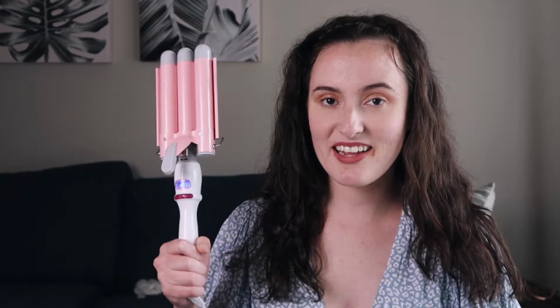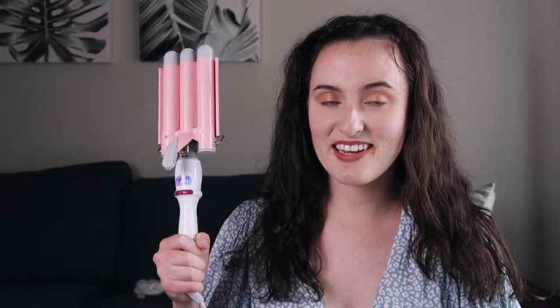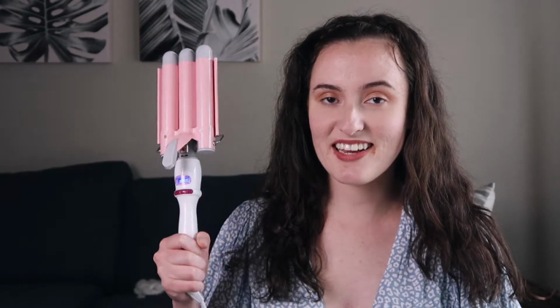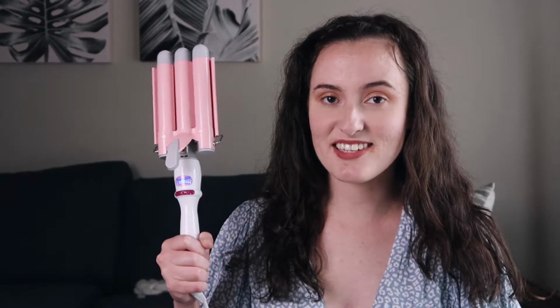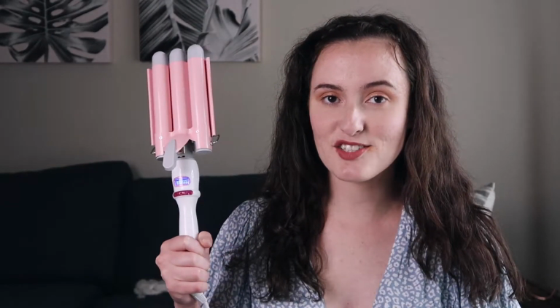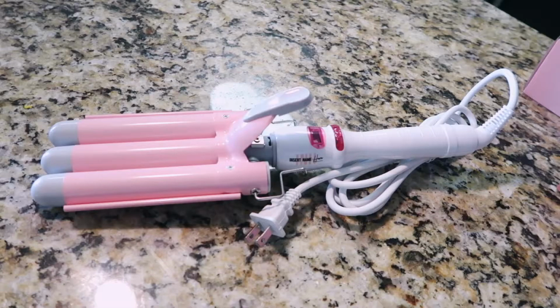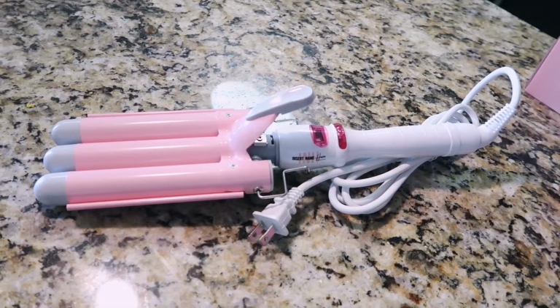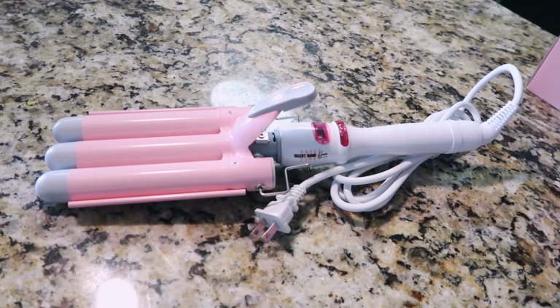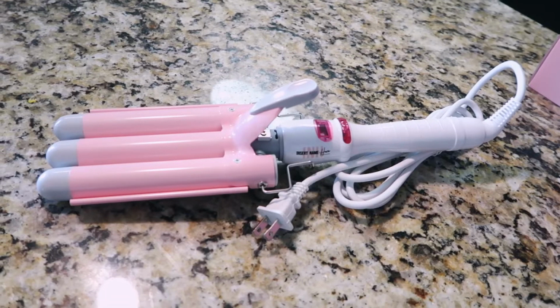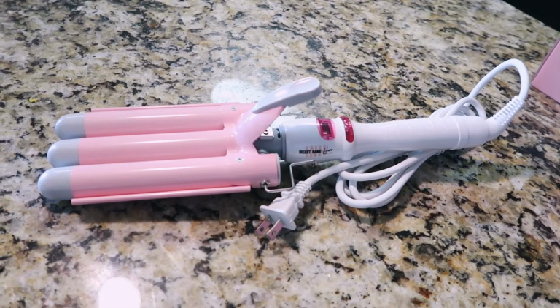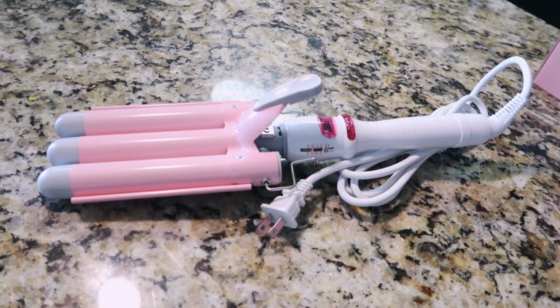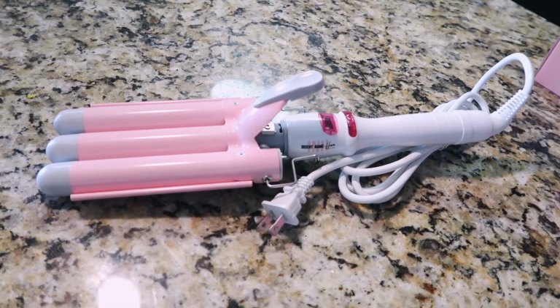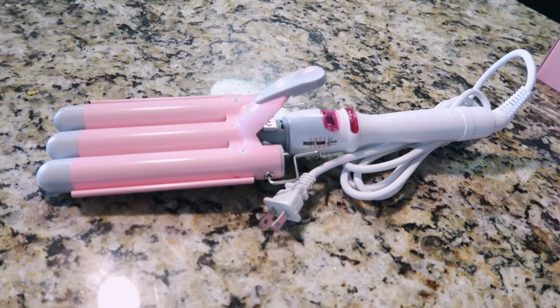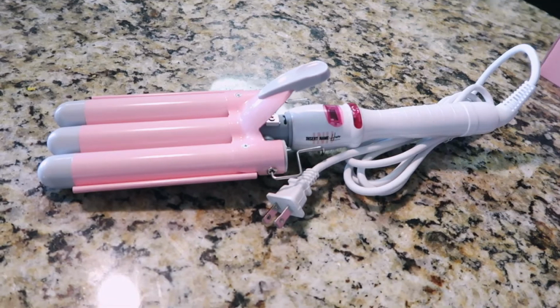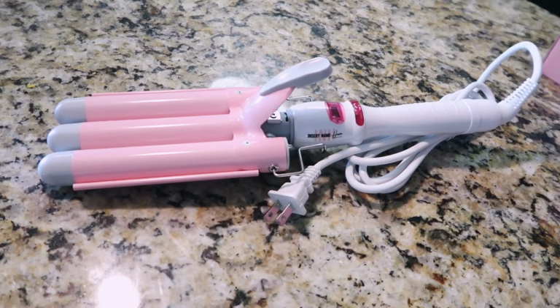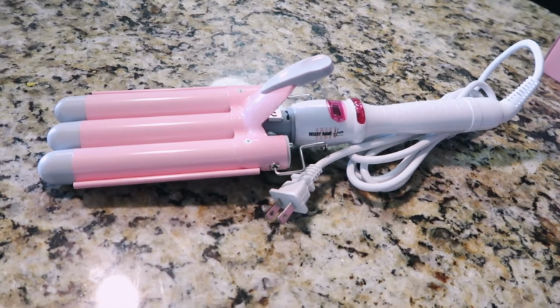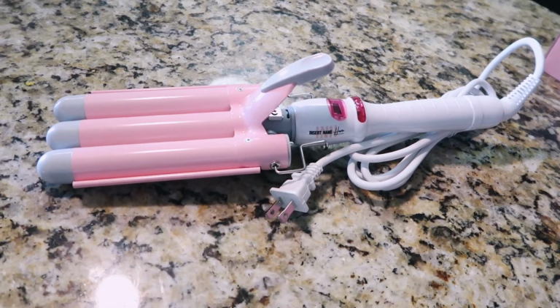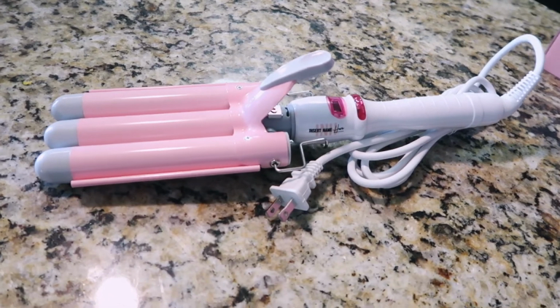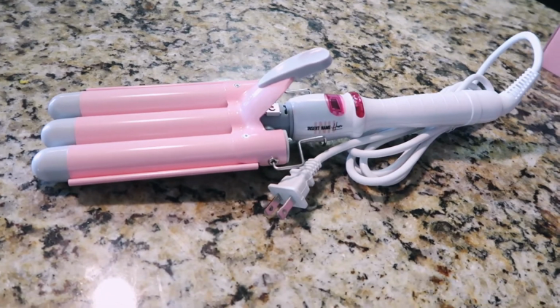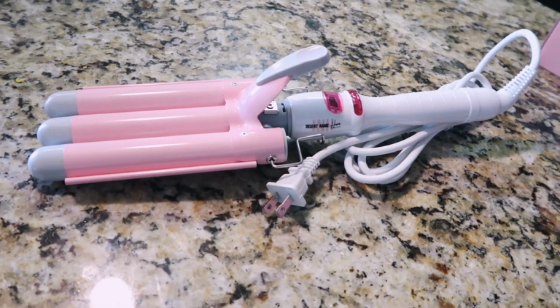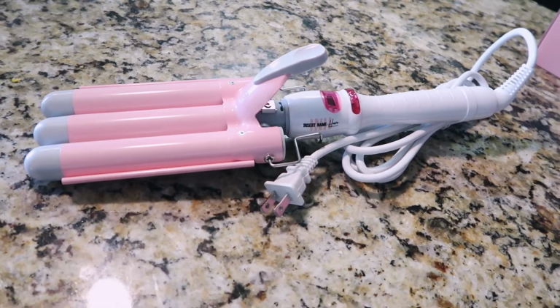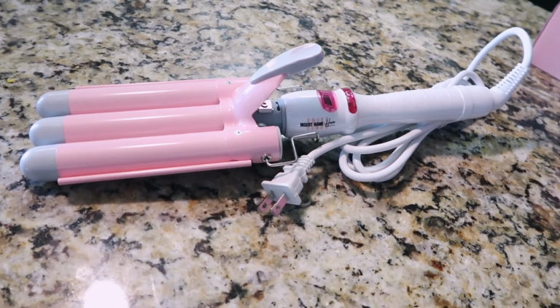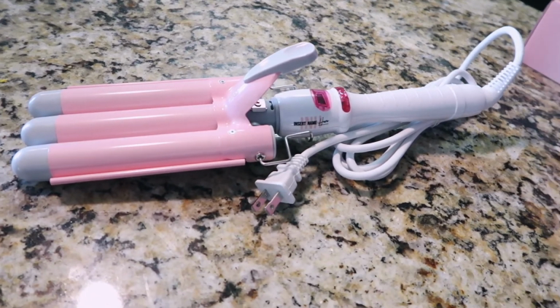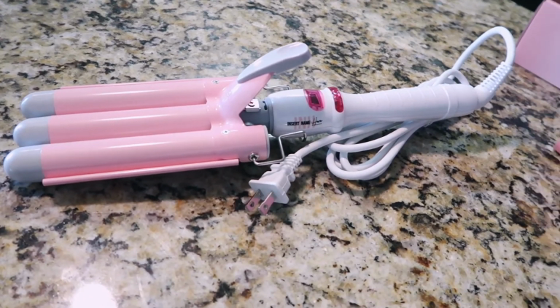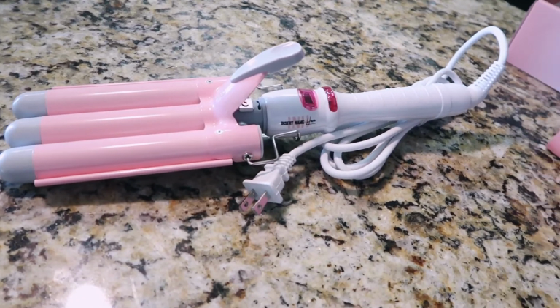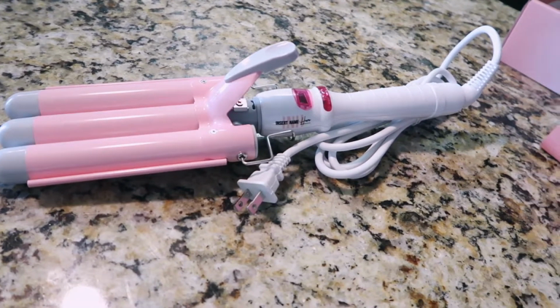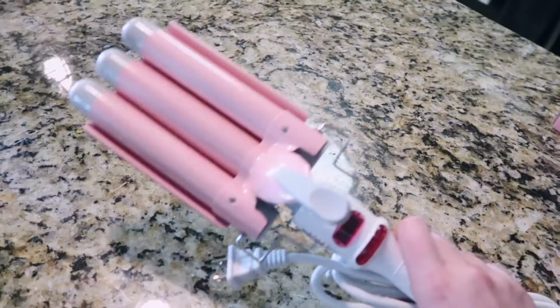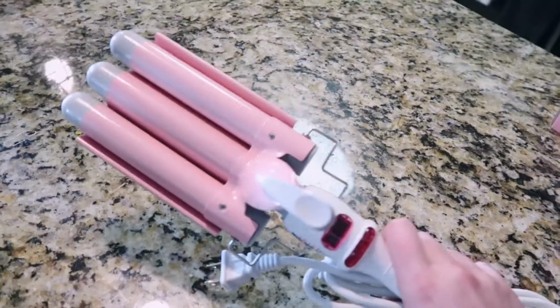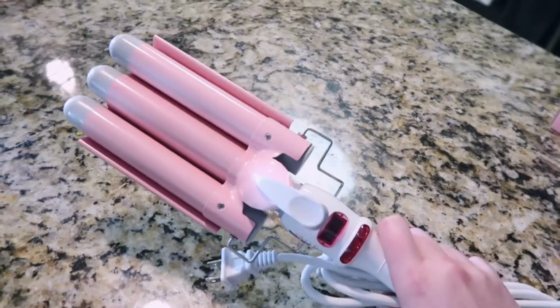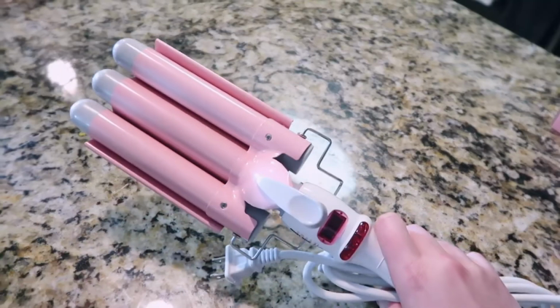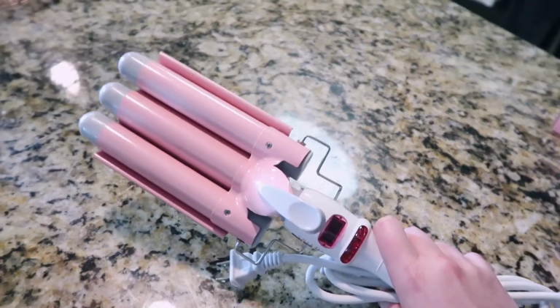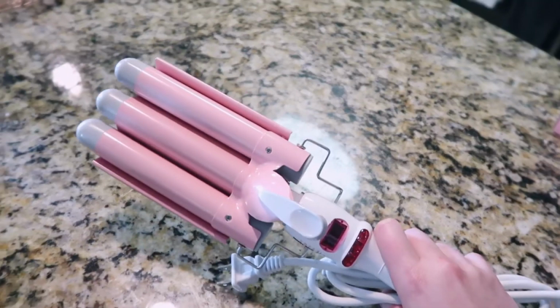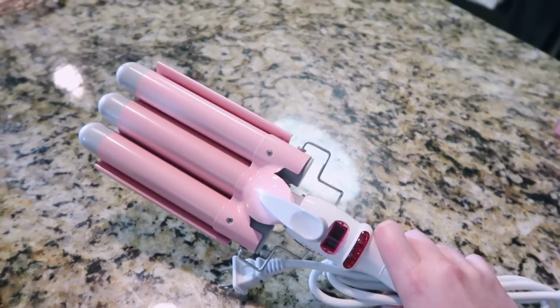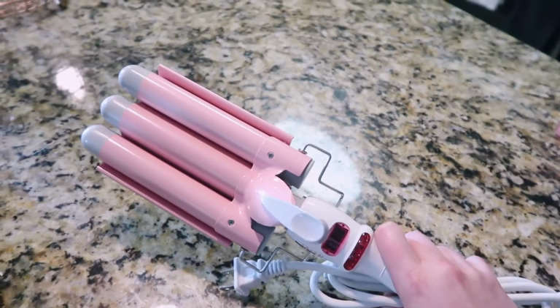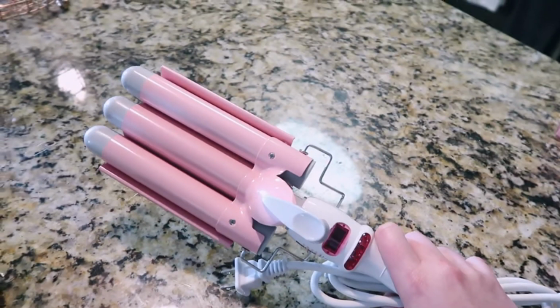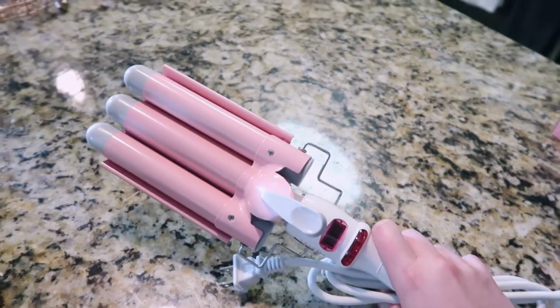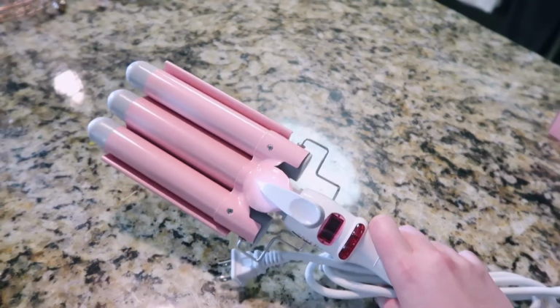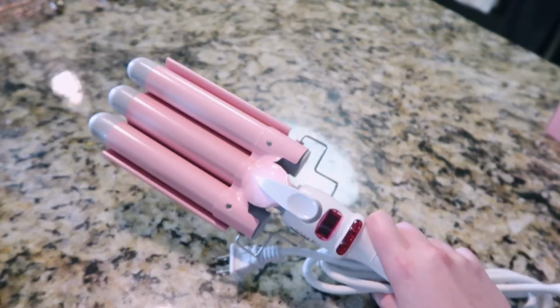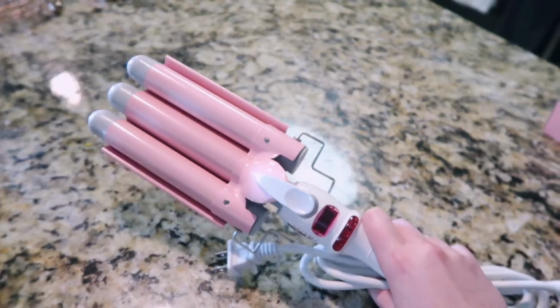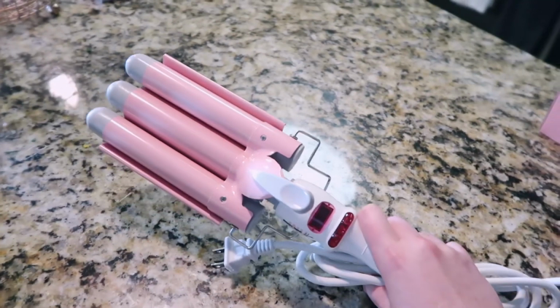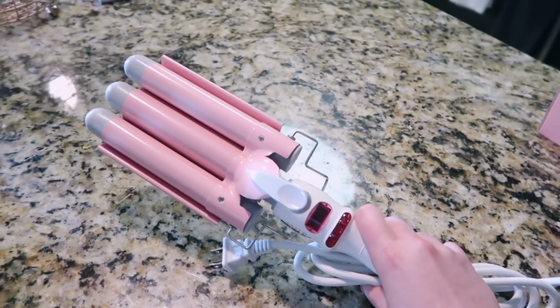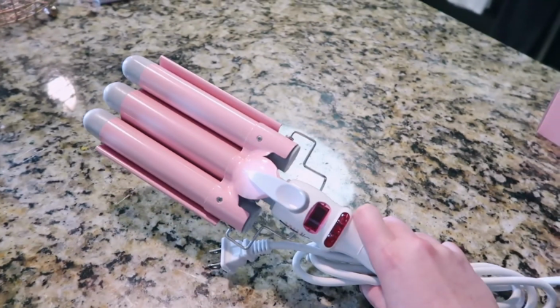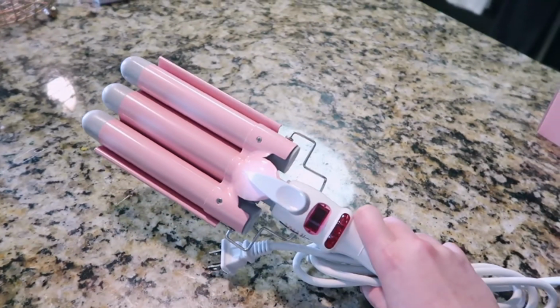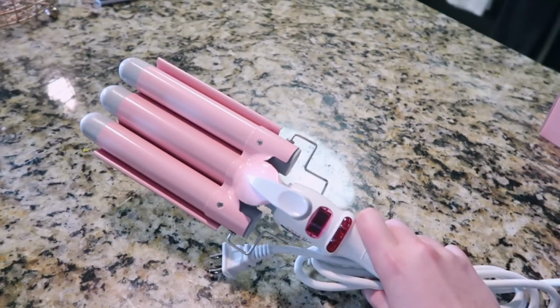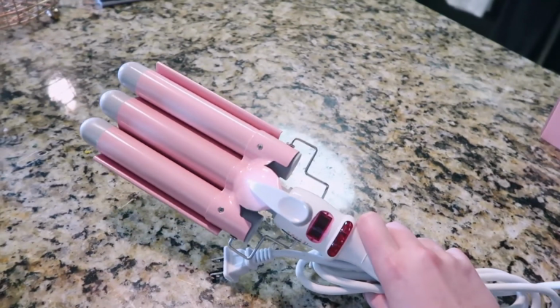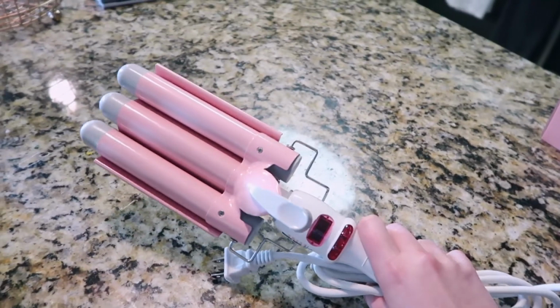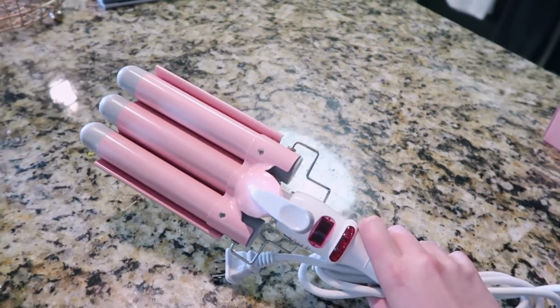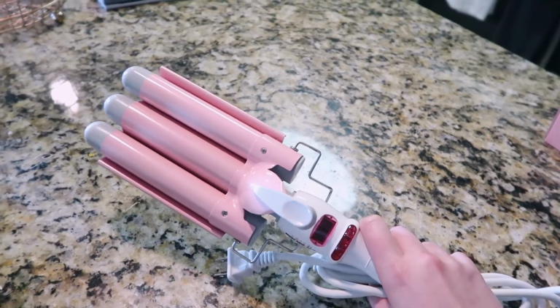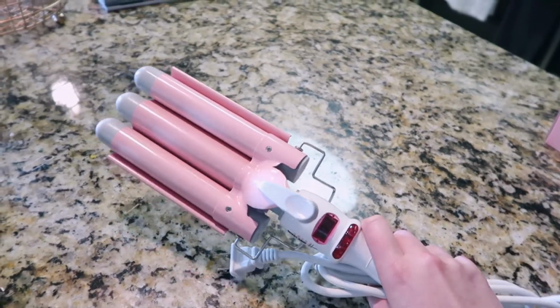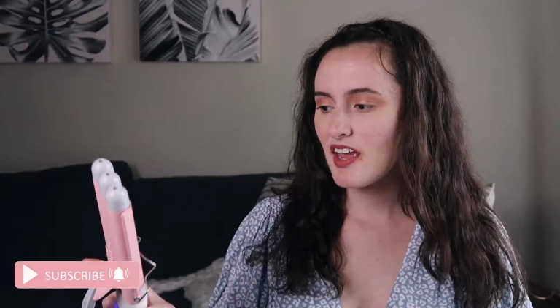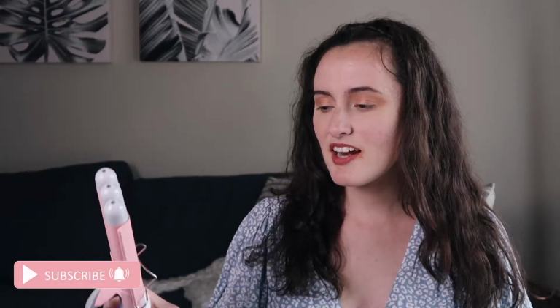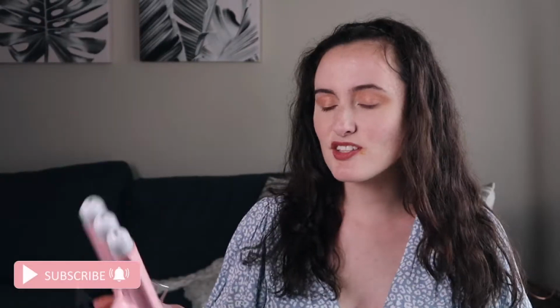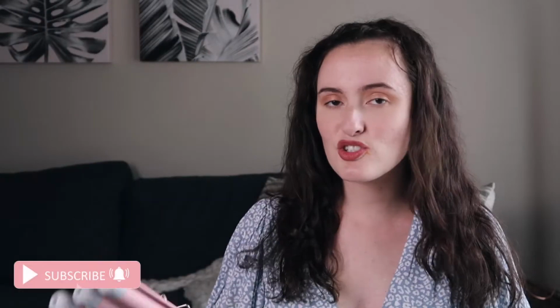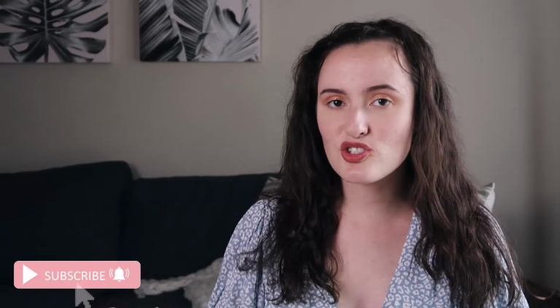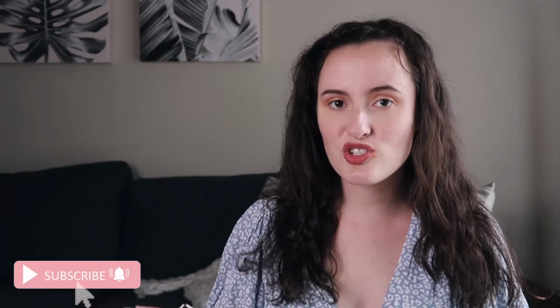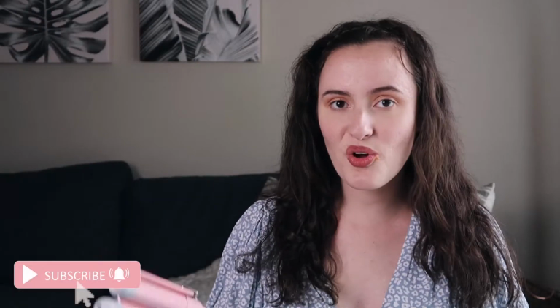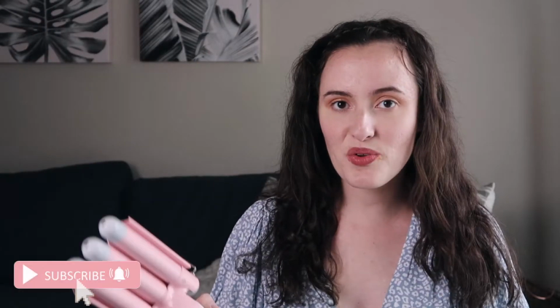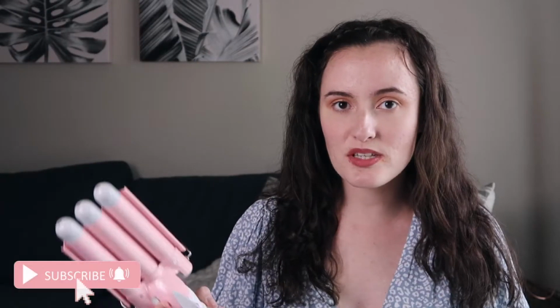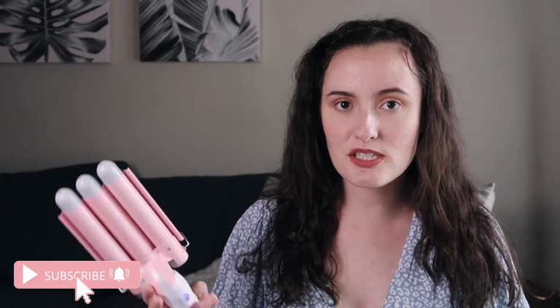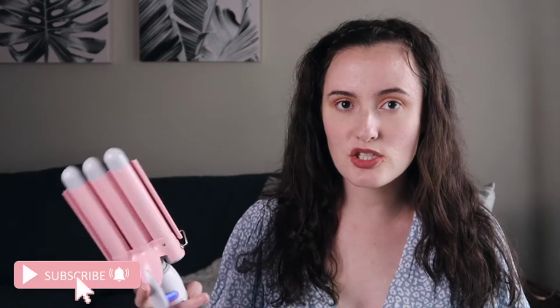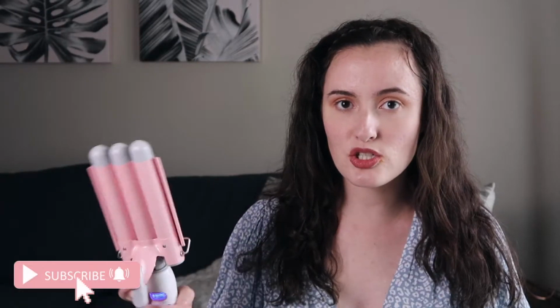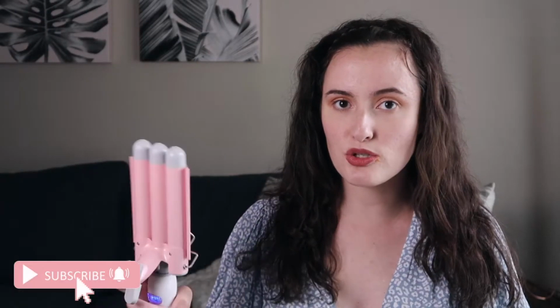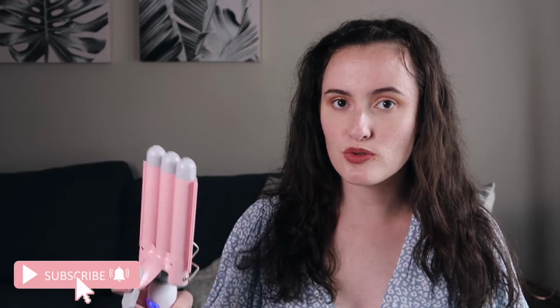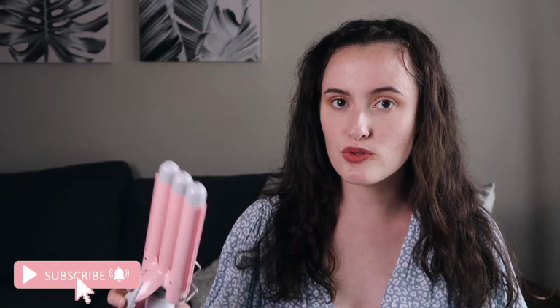It is so cute and so affordable. I believe it retailed for around 60 bucks and it's so easy to use.